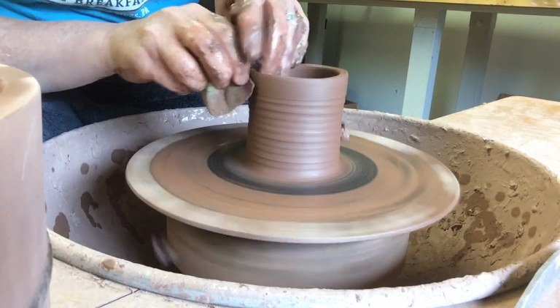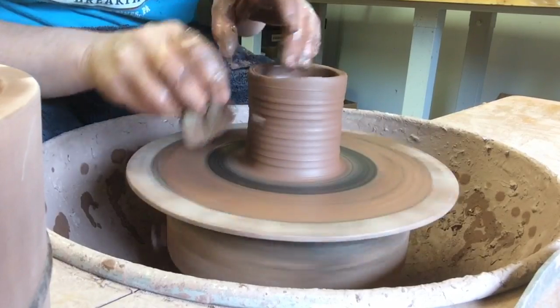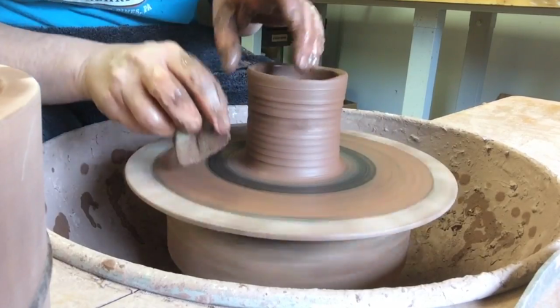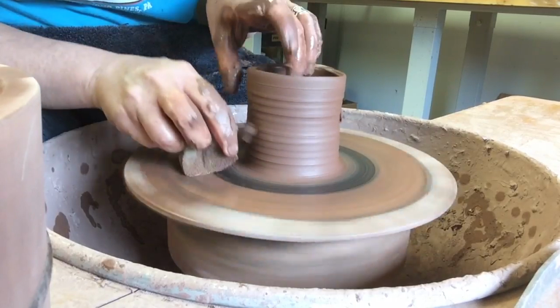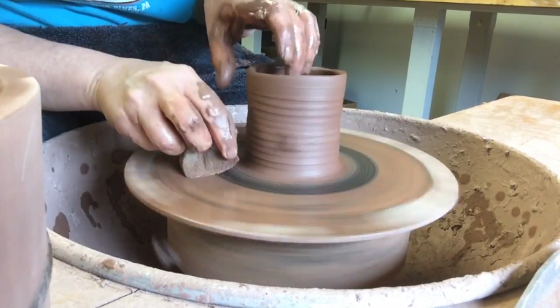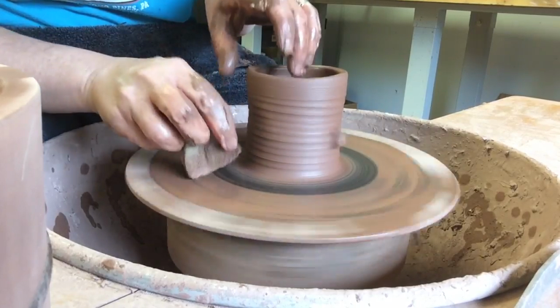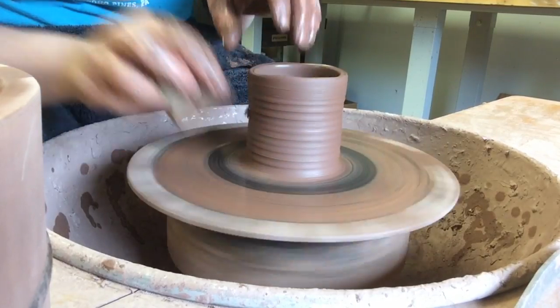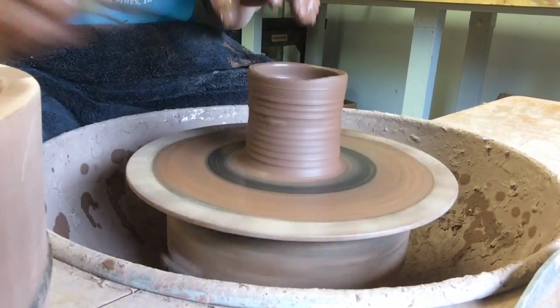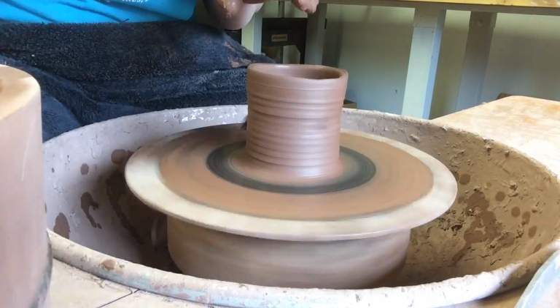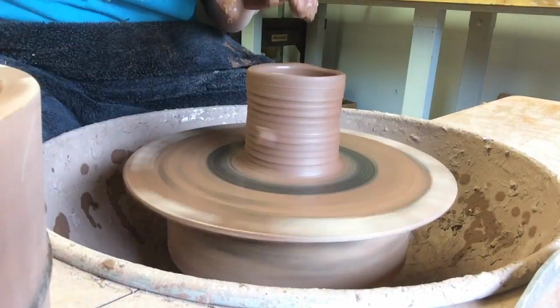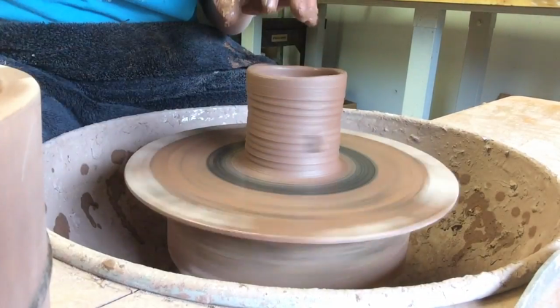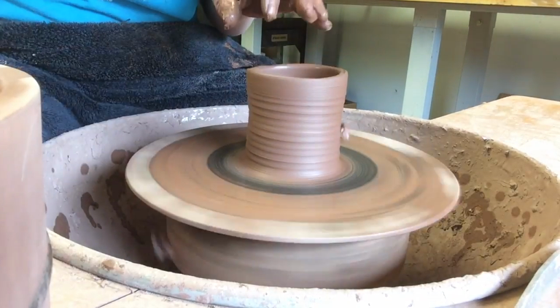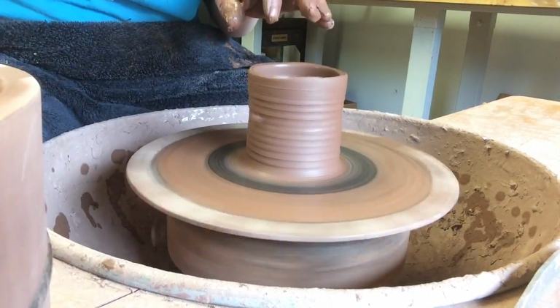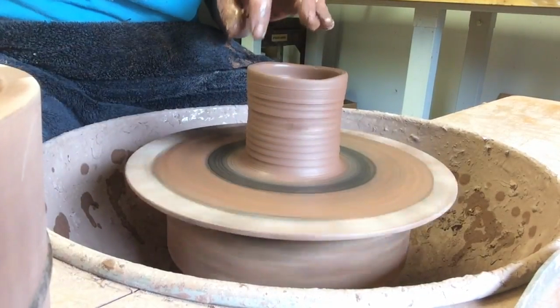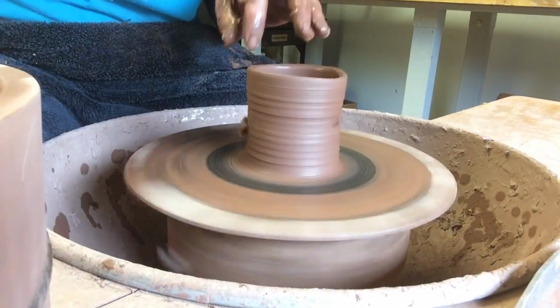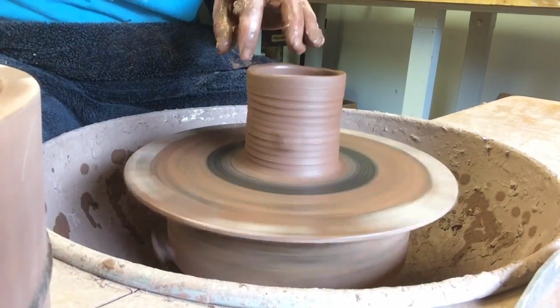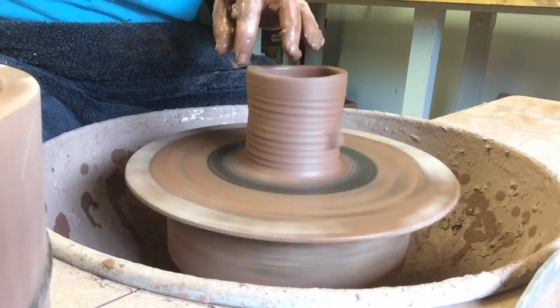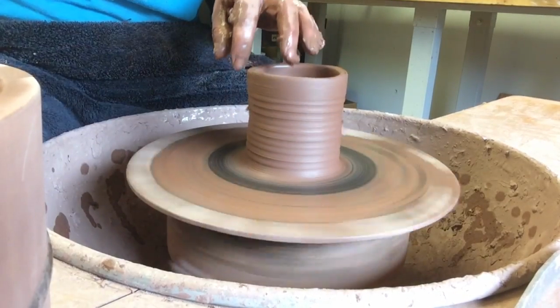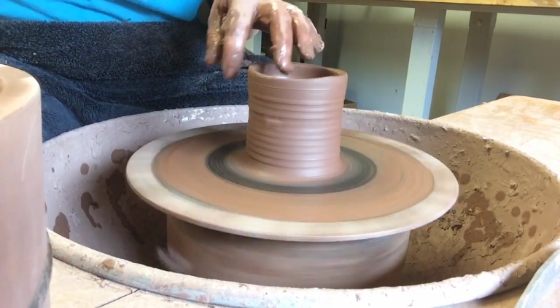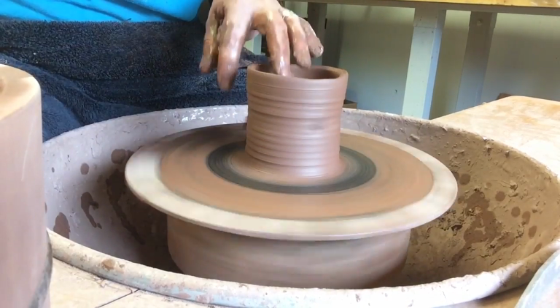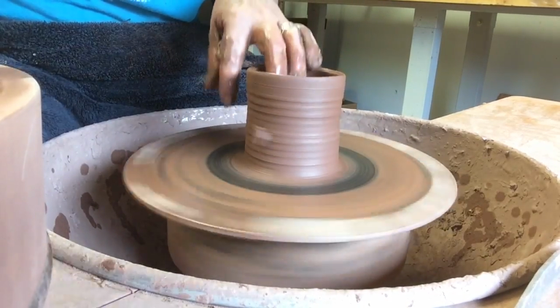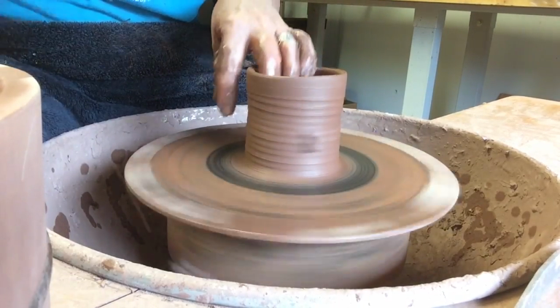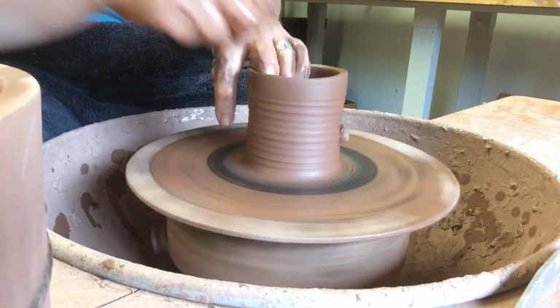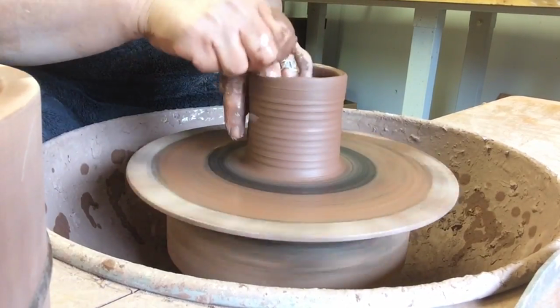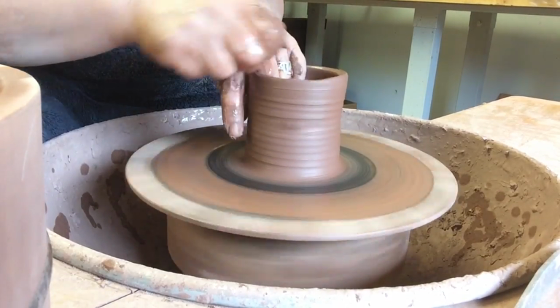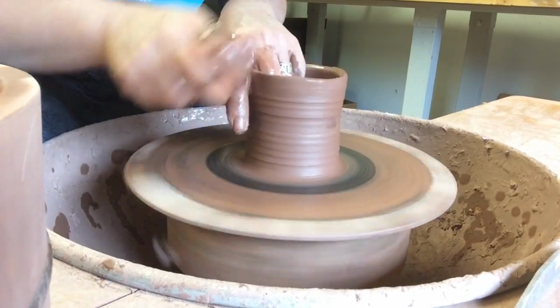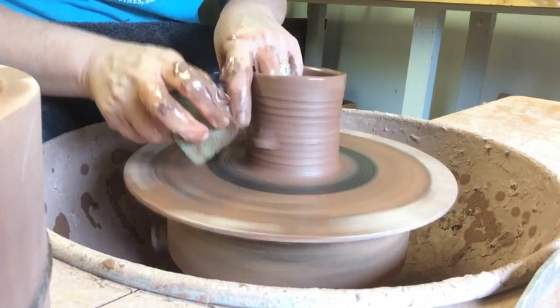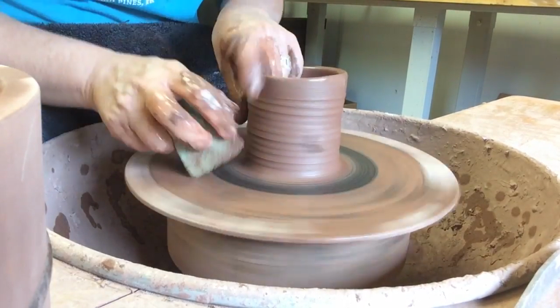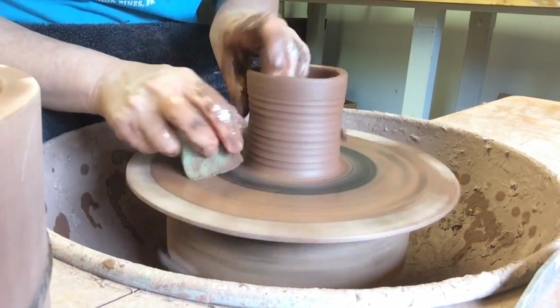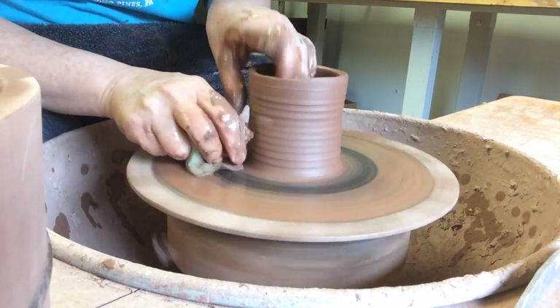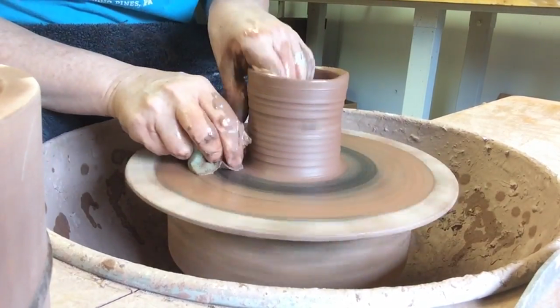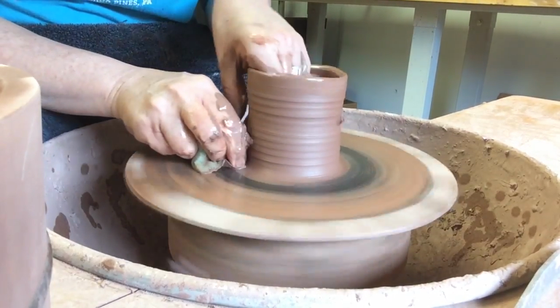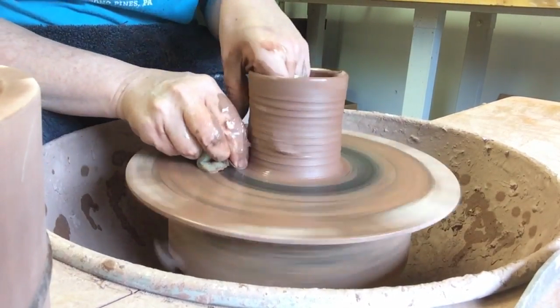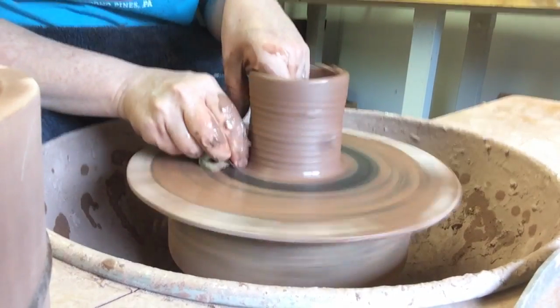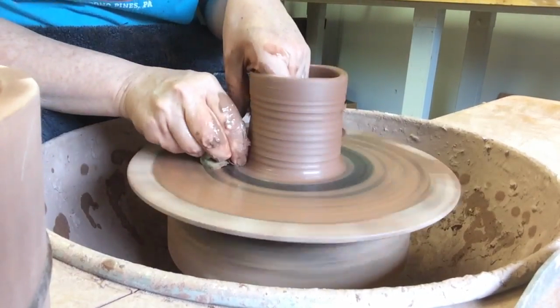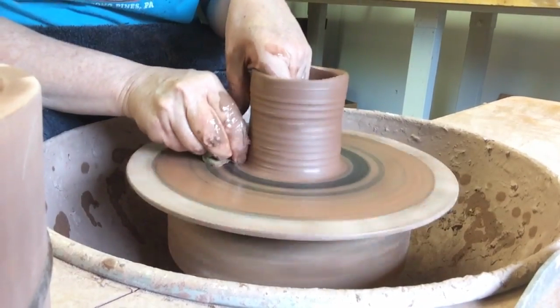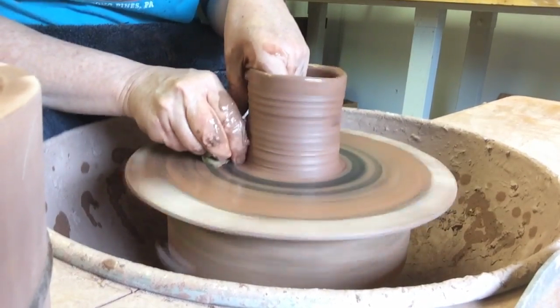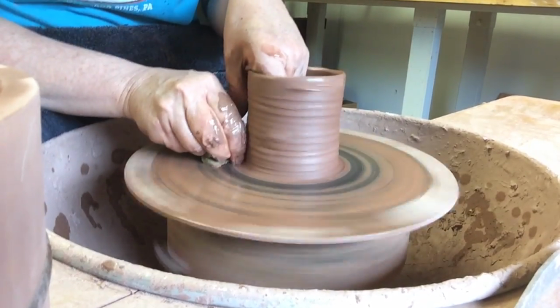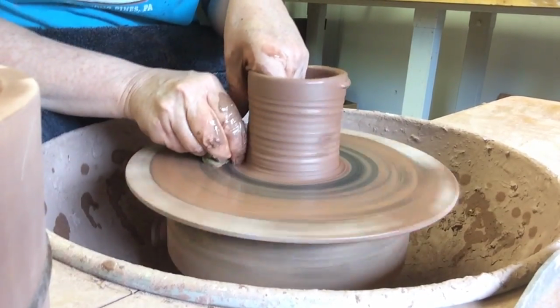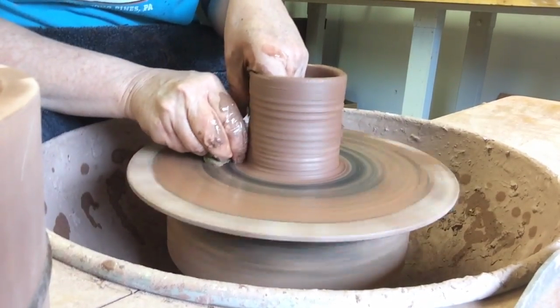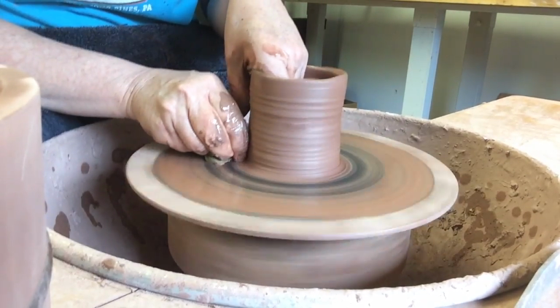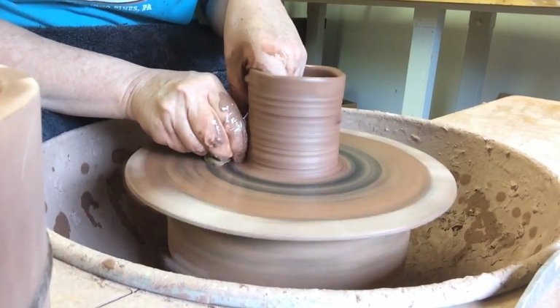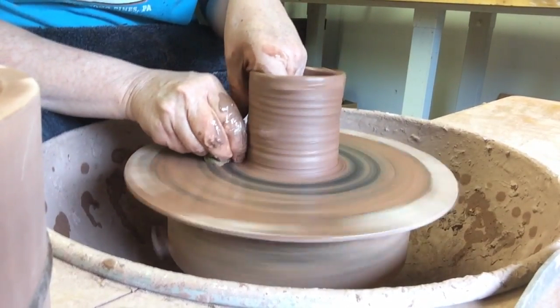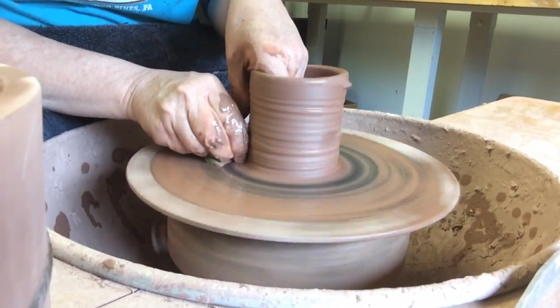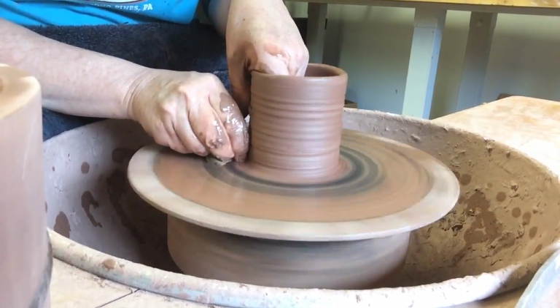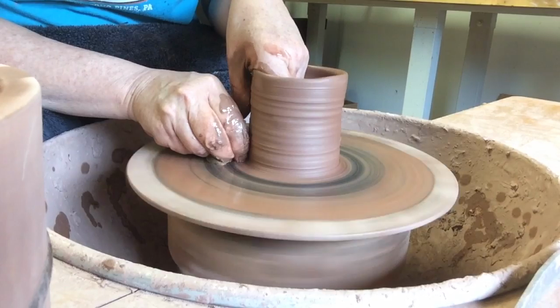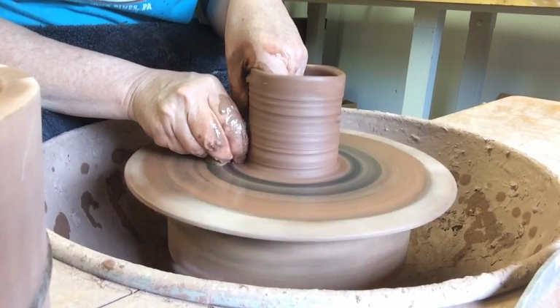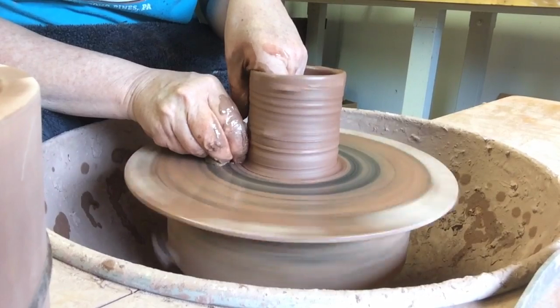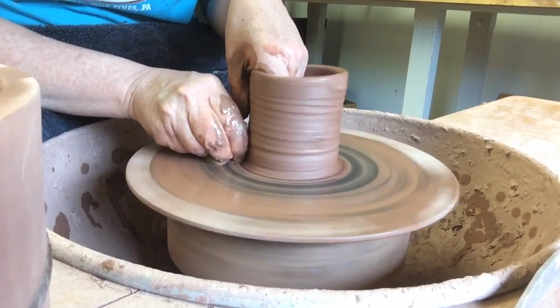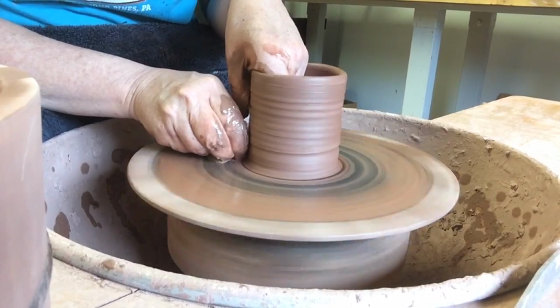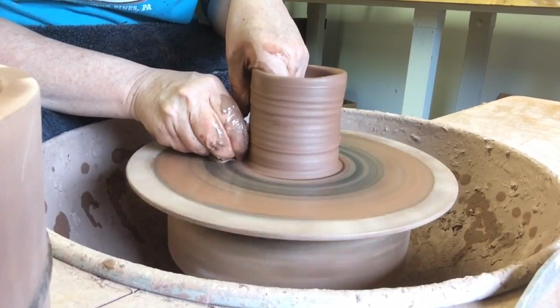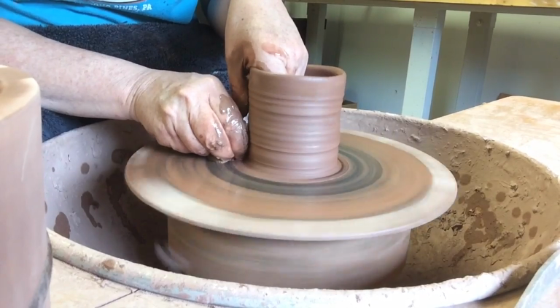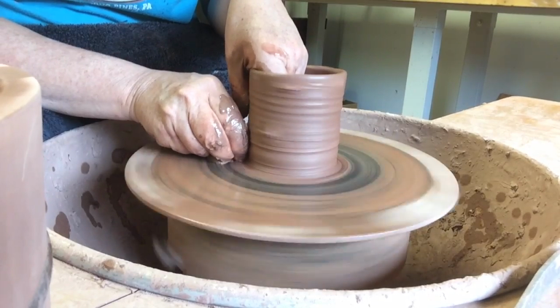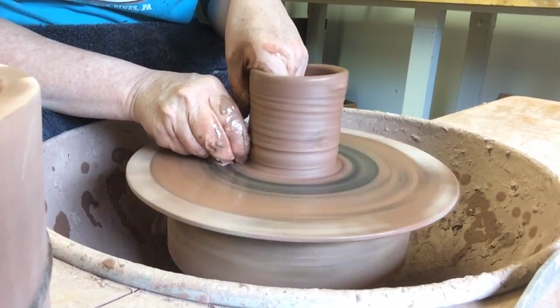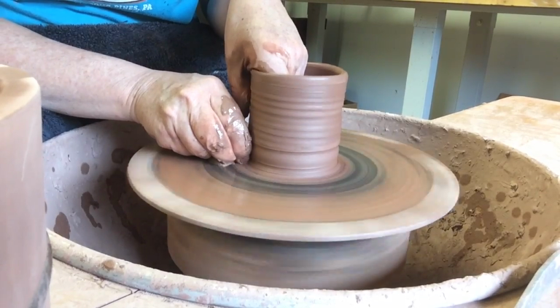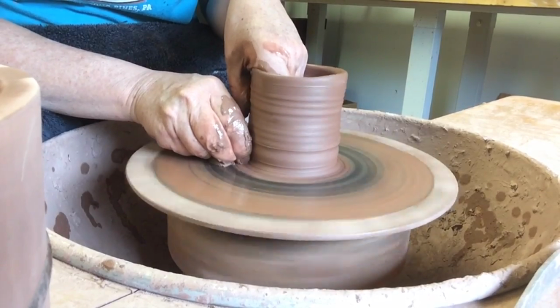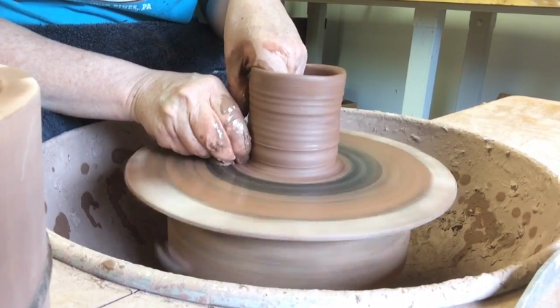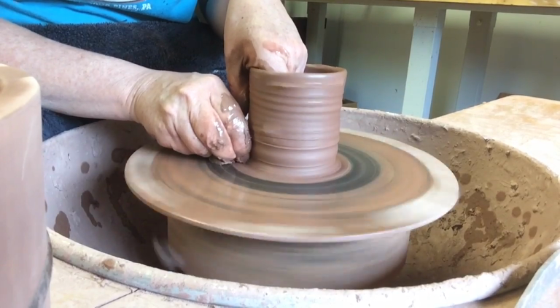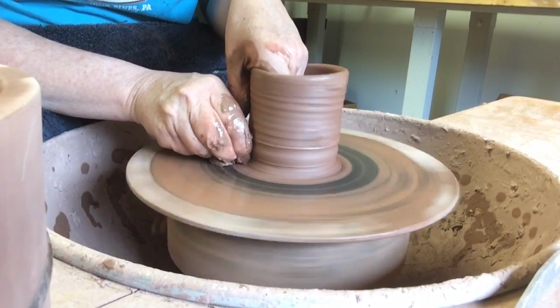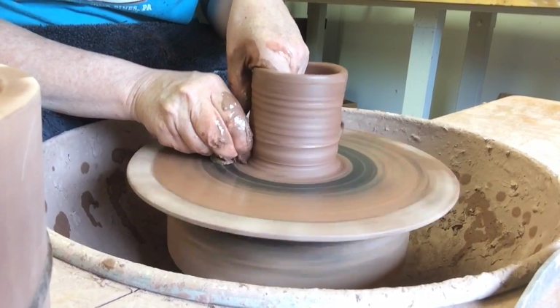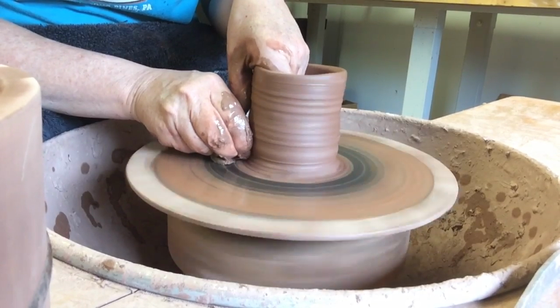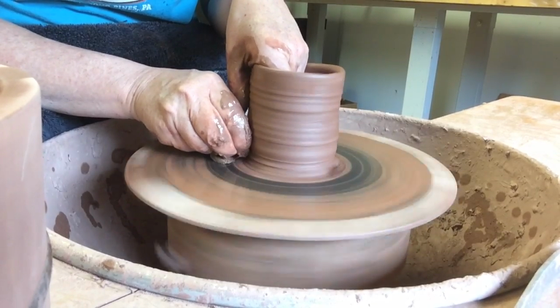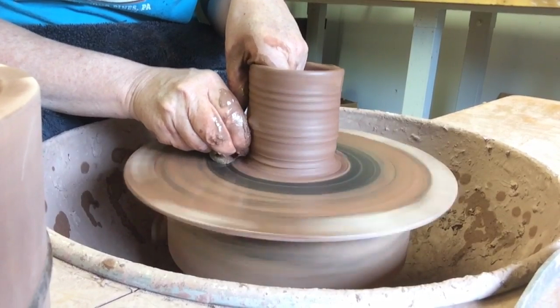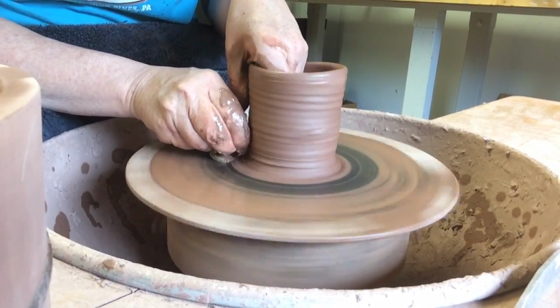I do throw on a motorized Randall wheel, so hopefully it won't make too much noise and you can hear what's going on.